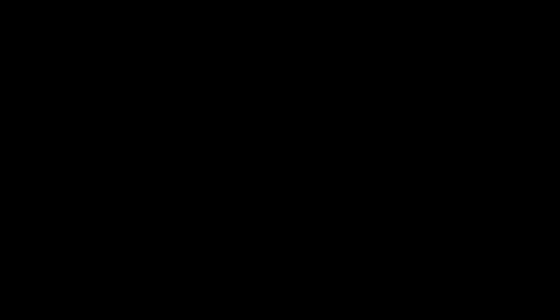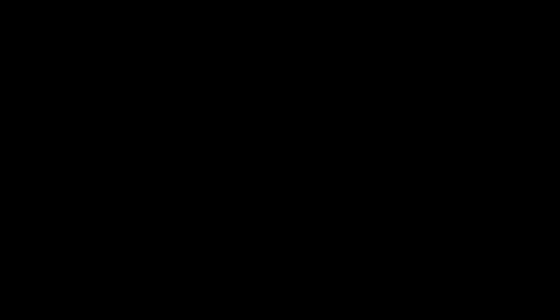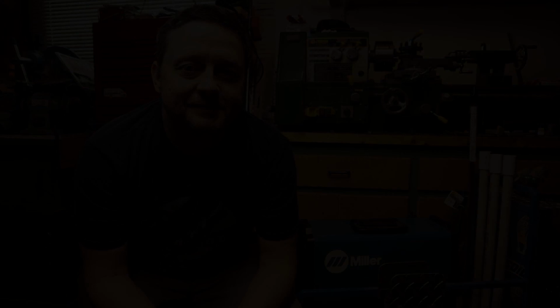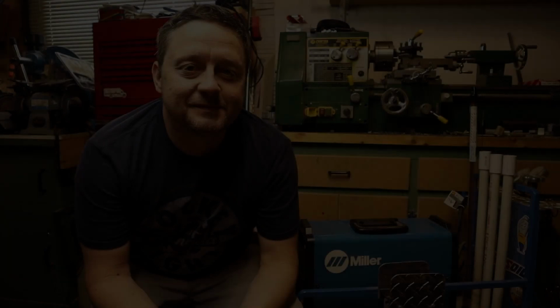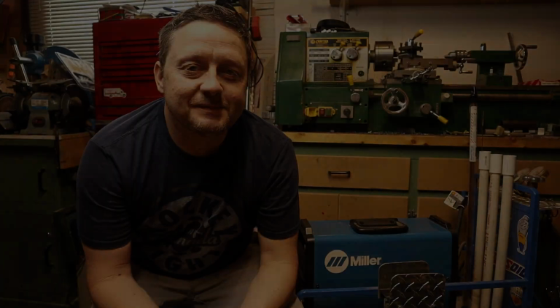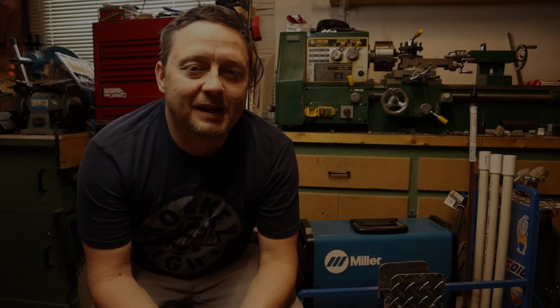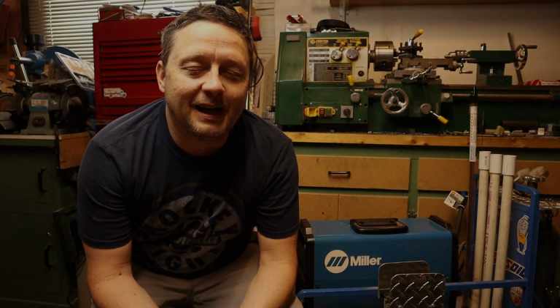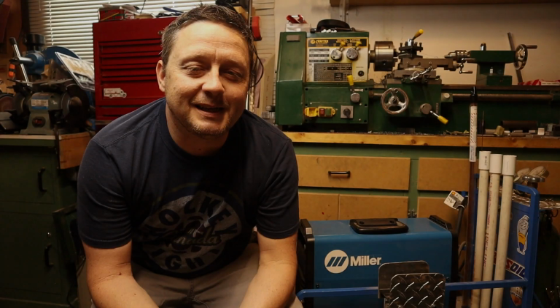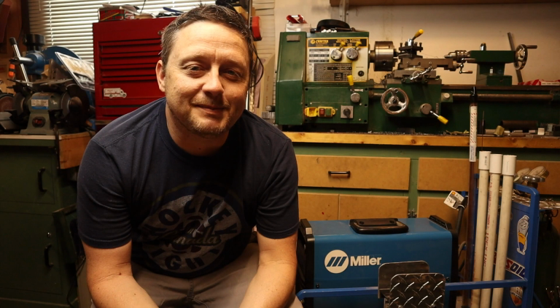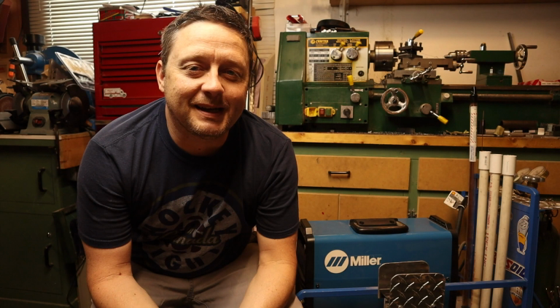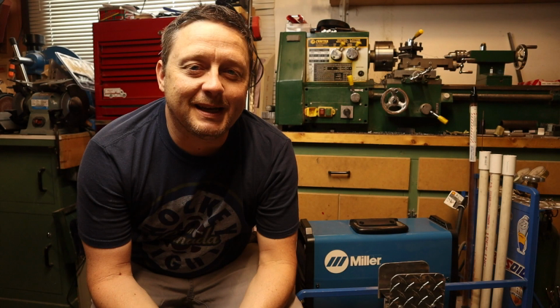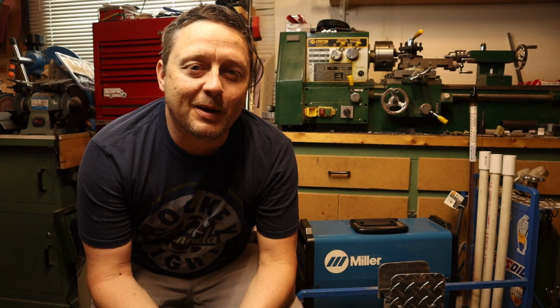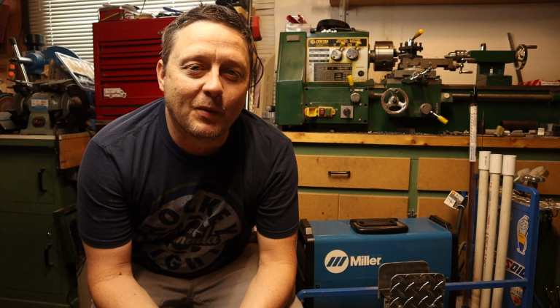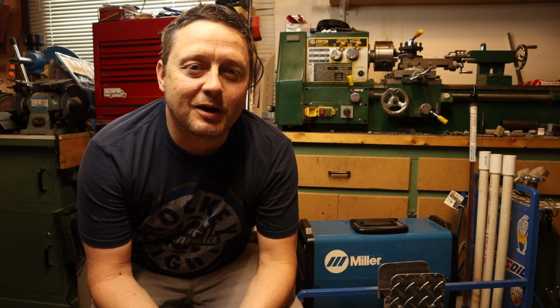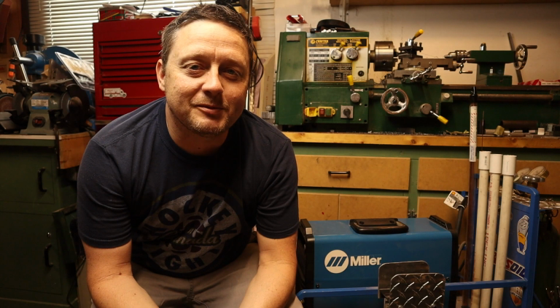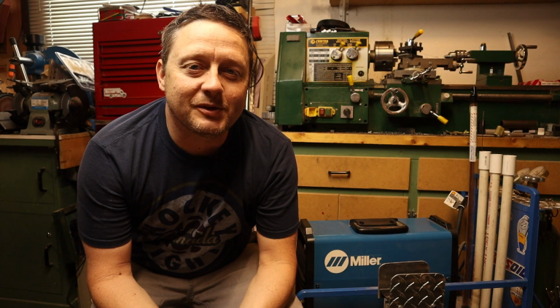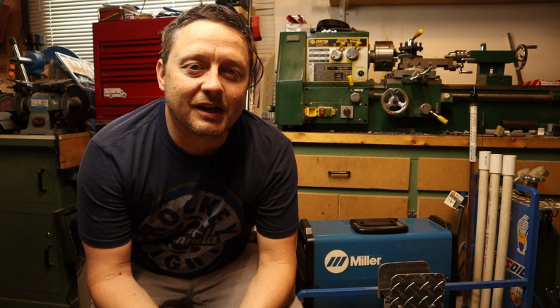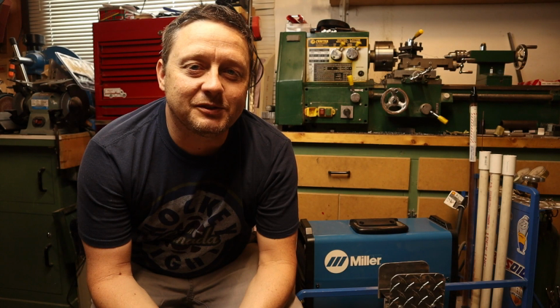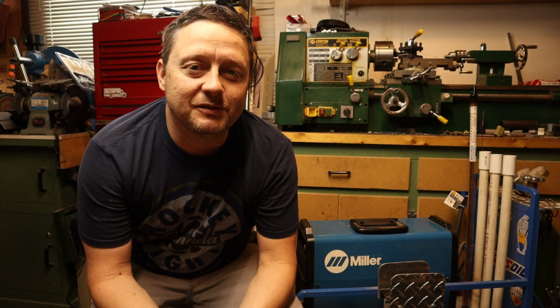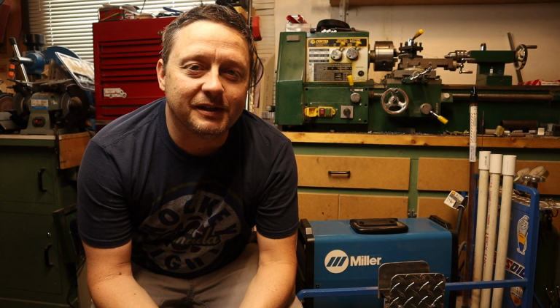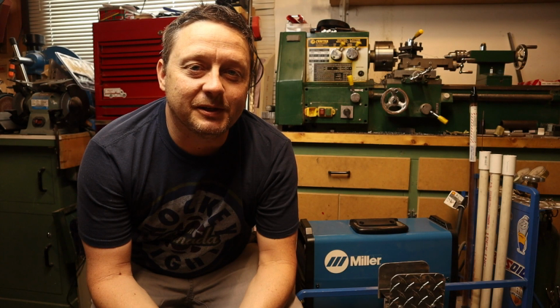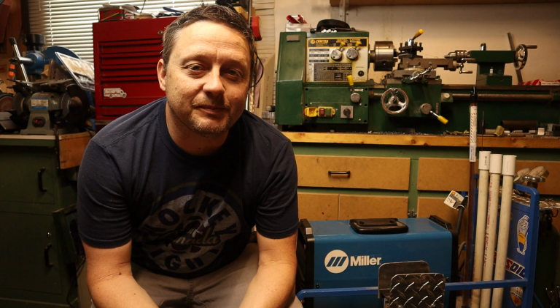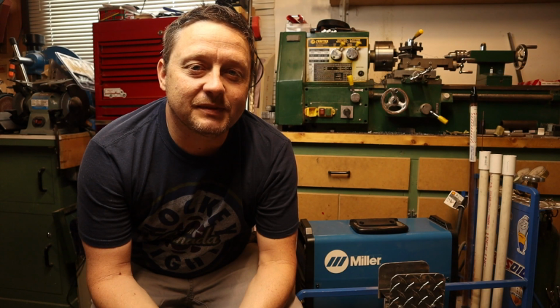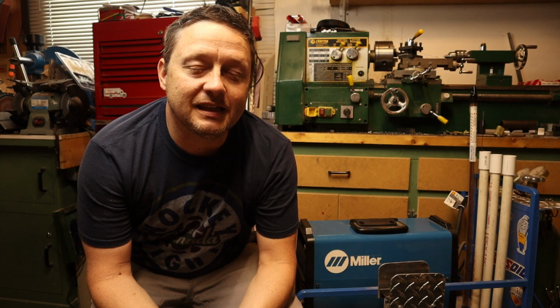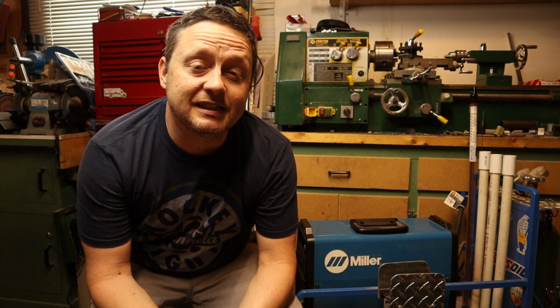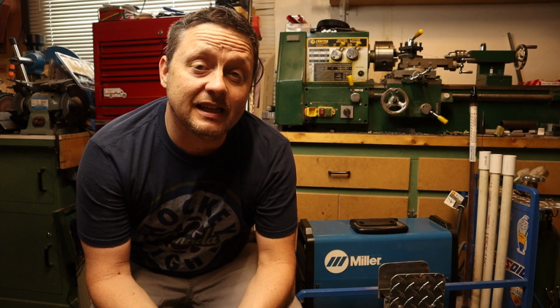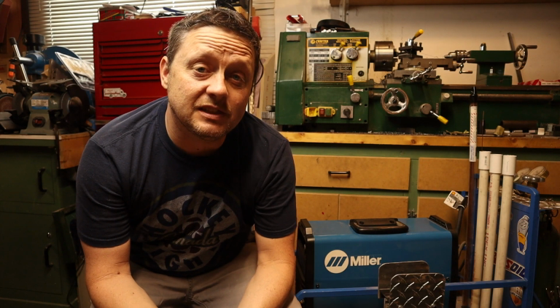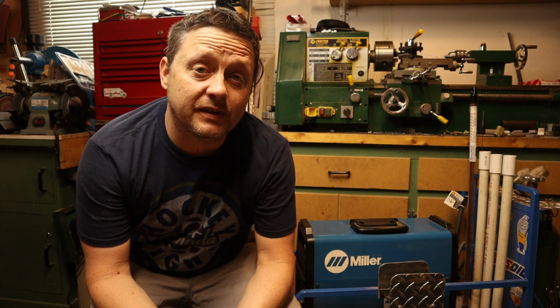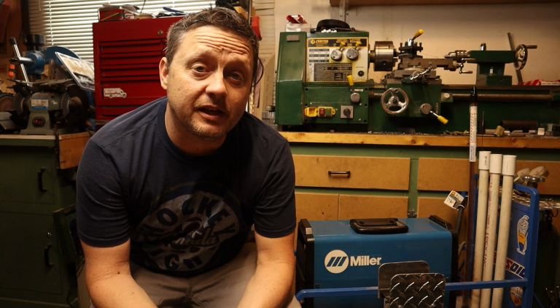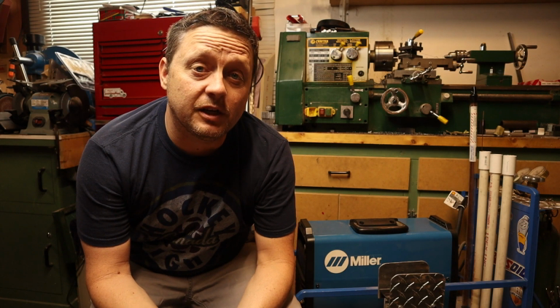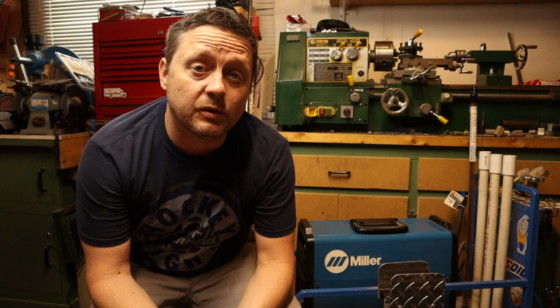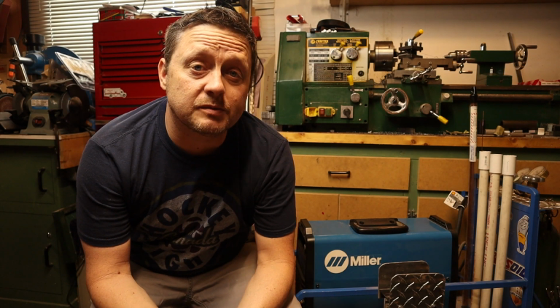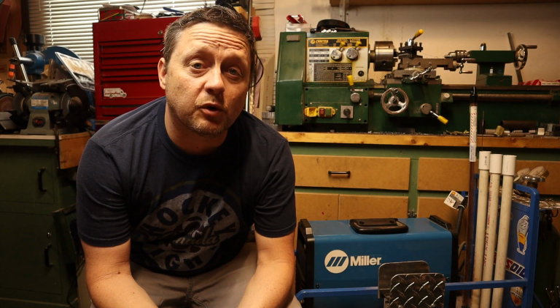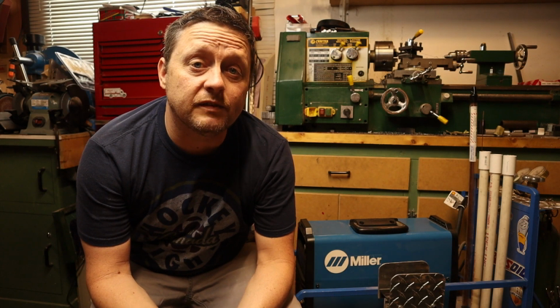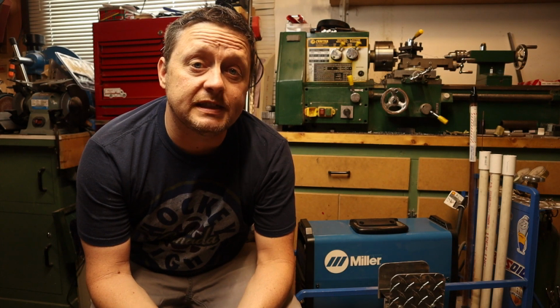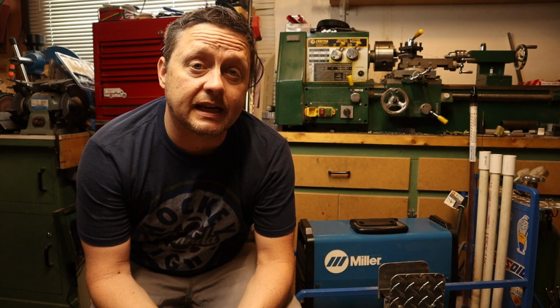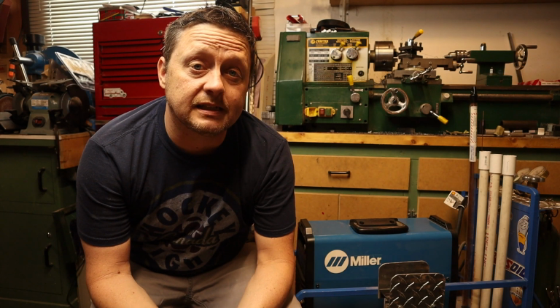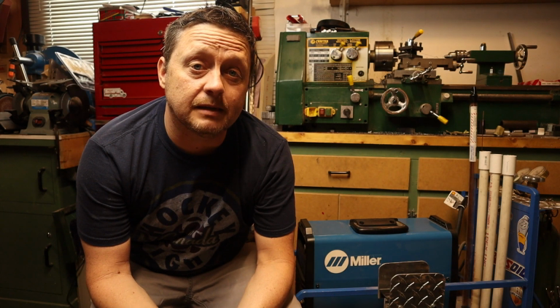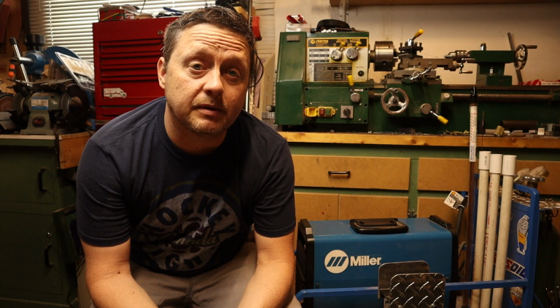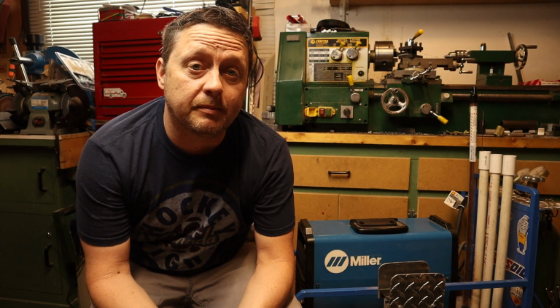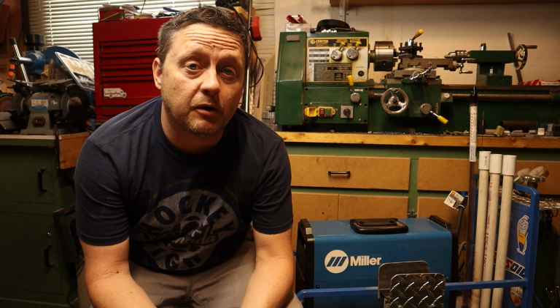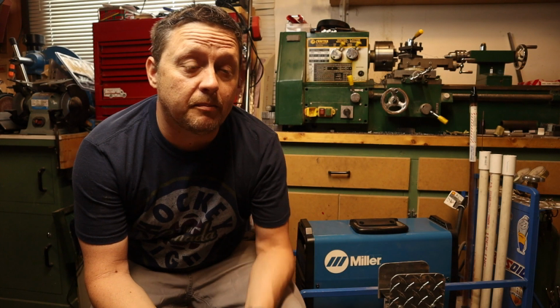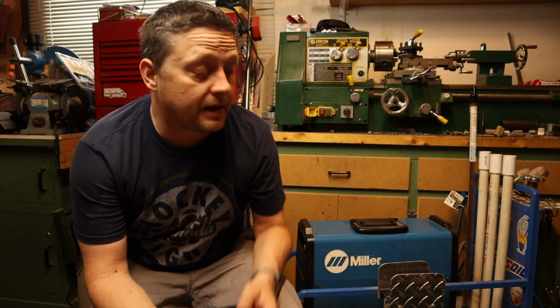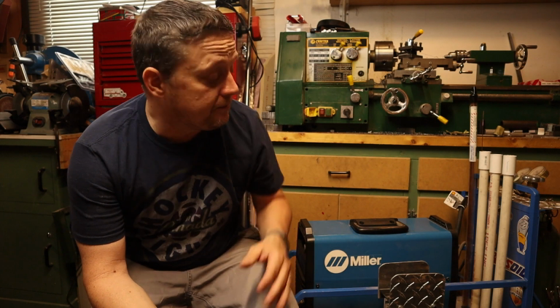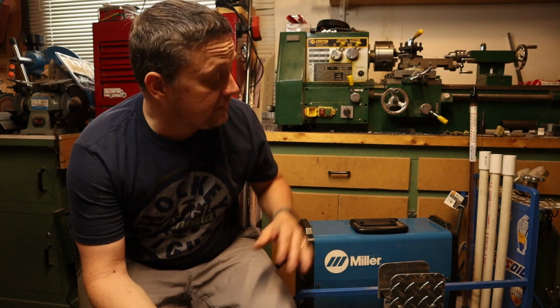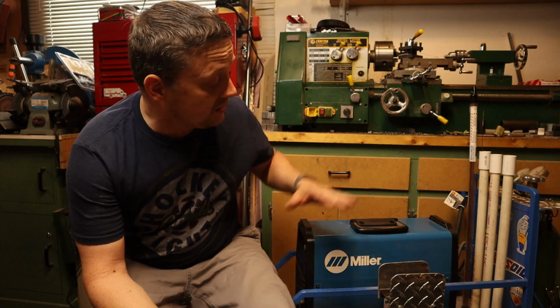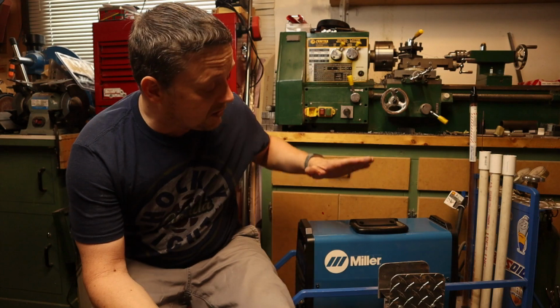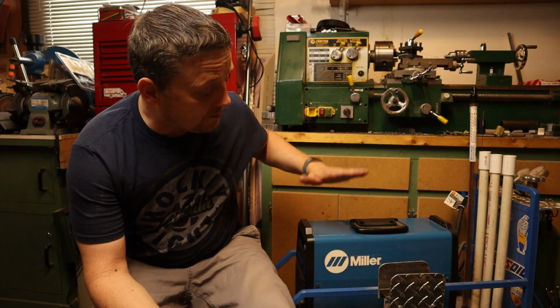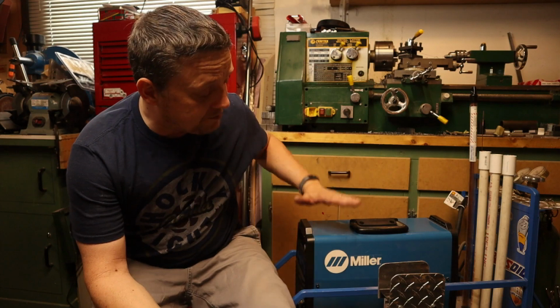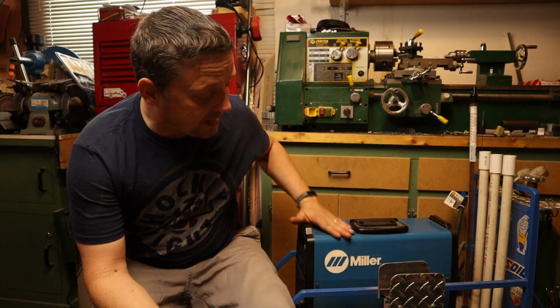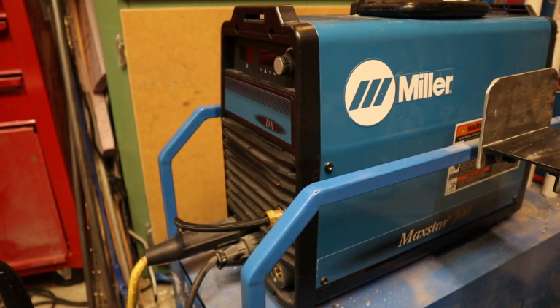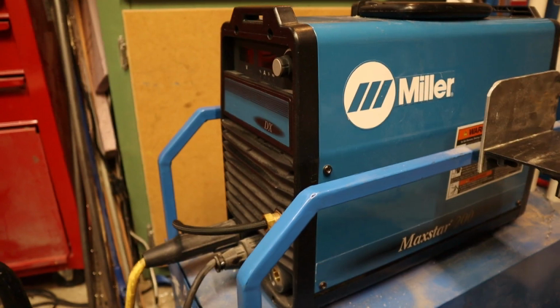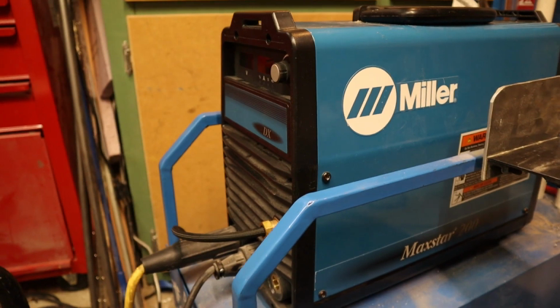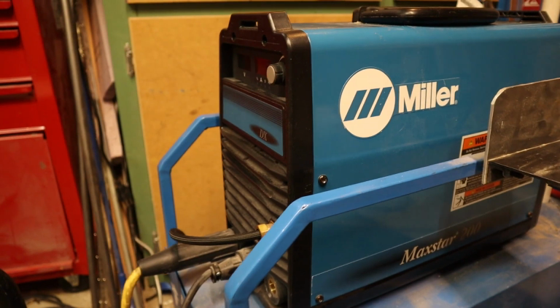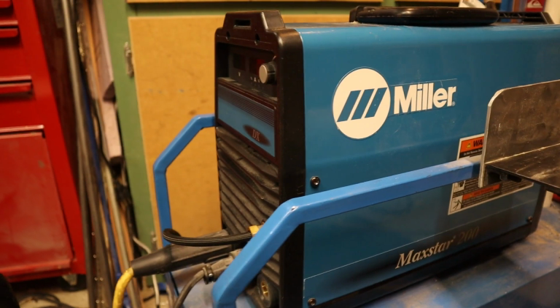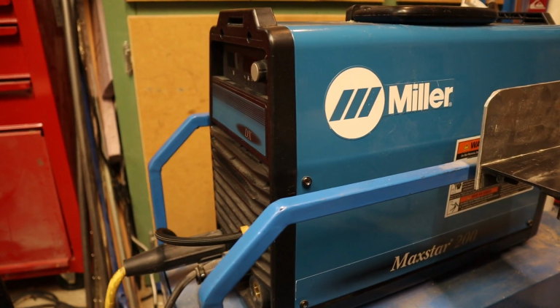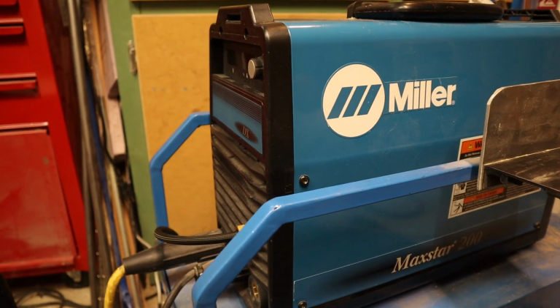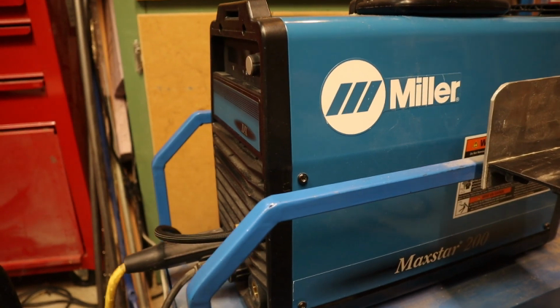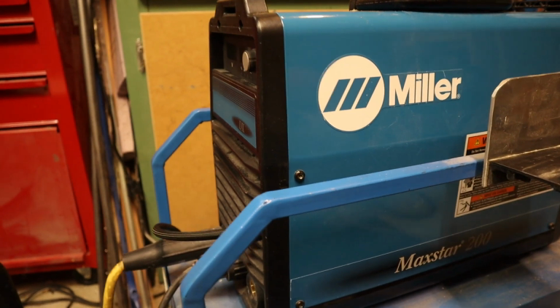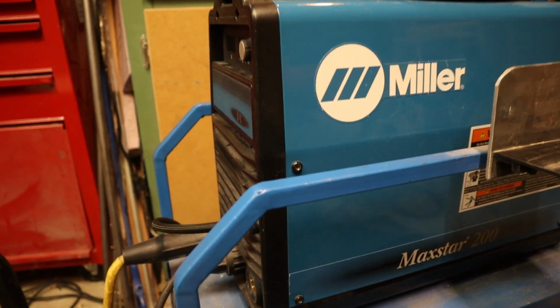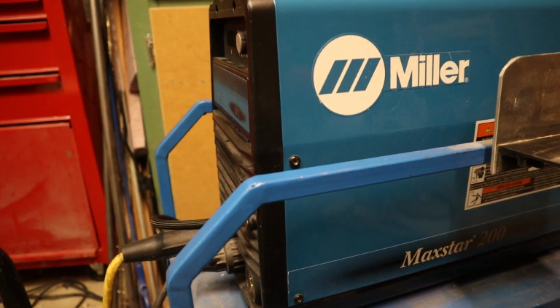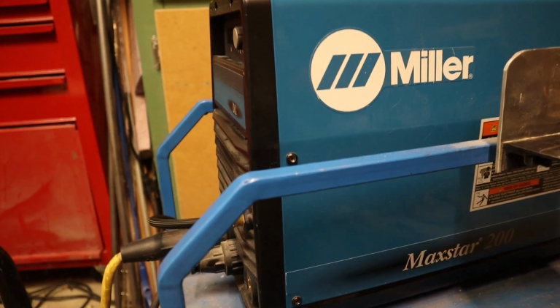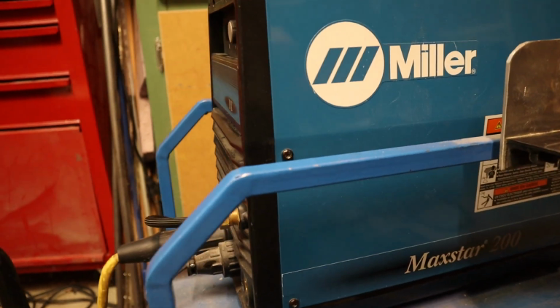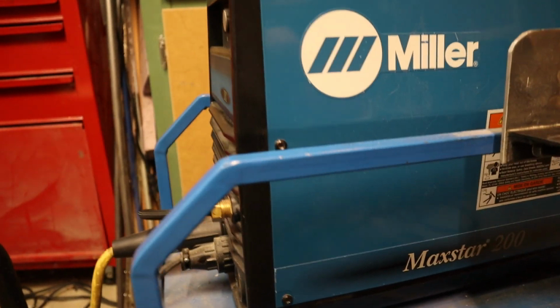Hi it's Mike again. Welcome to a how-to video. Today's video is more of a tech tip about my Miller Maxstar 200 DX.